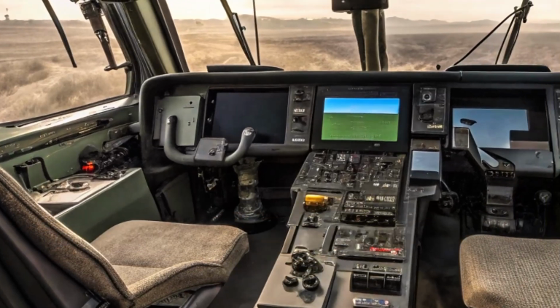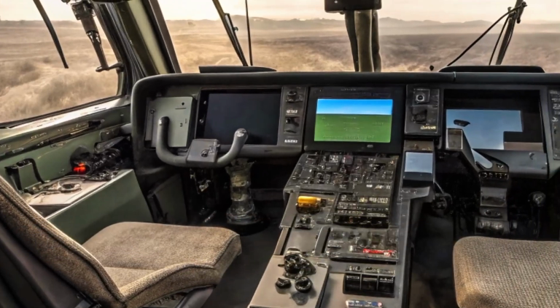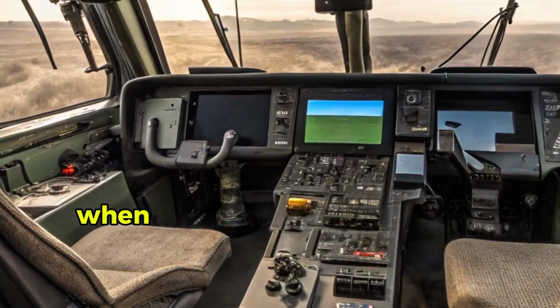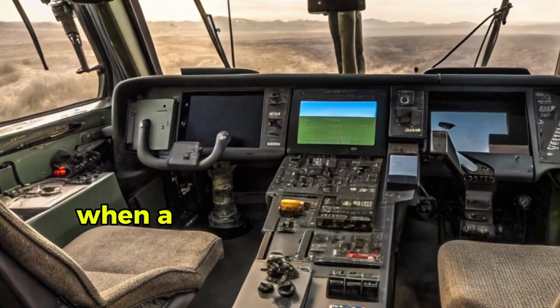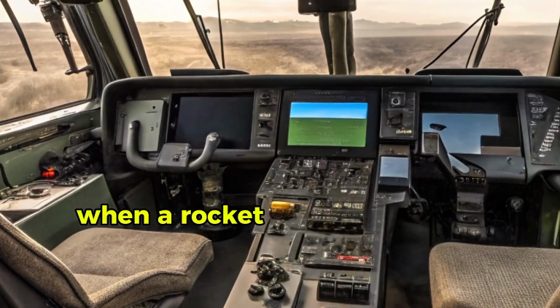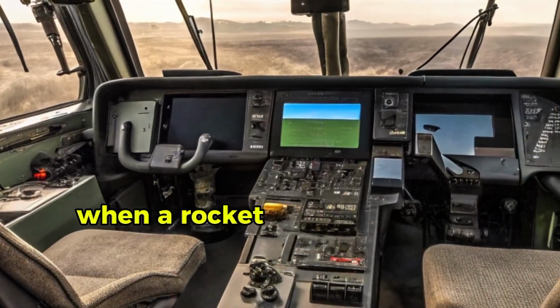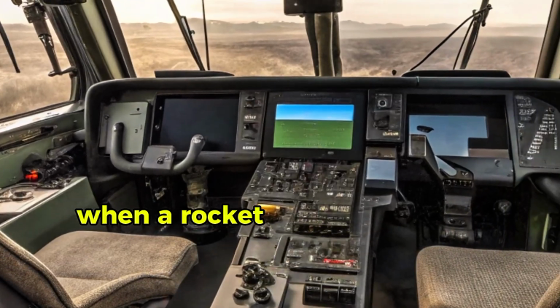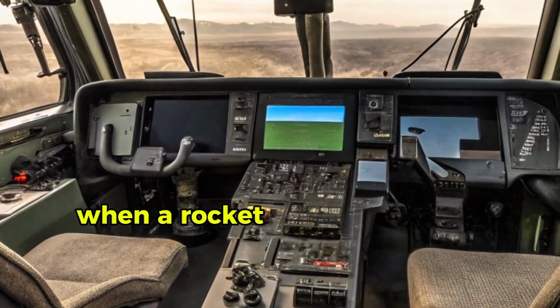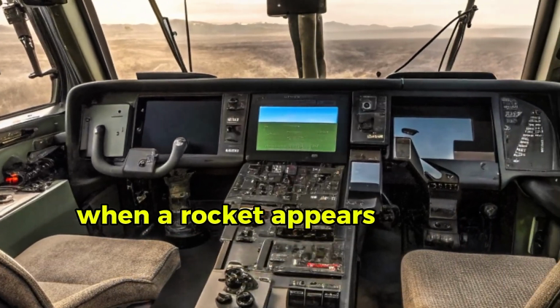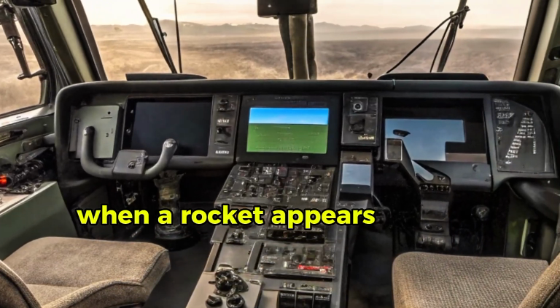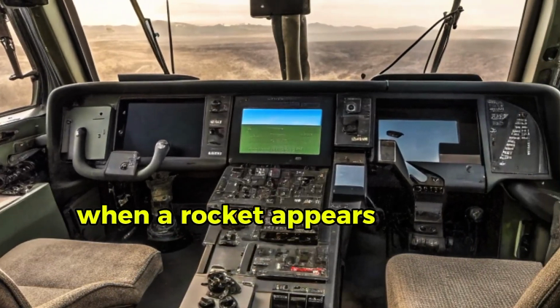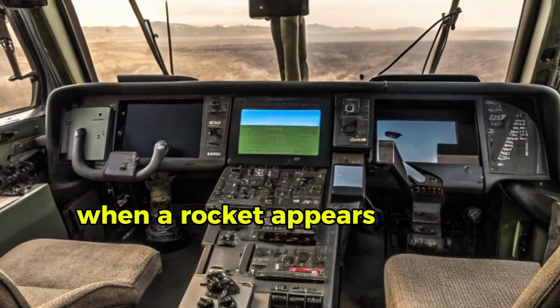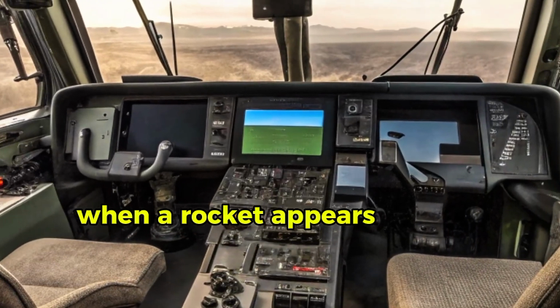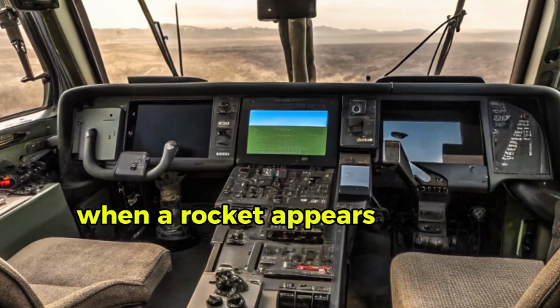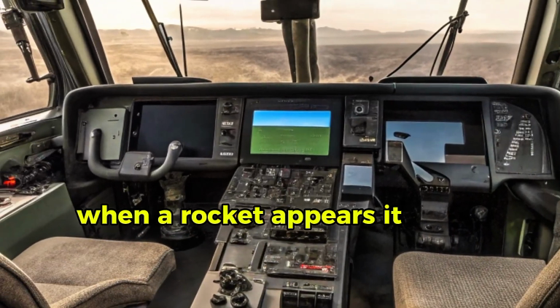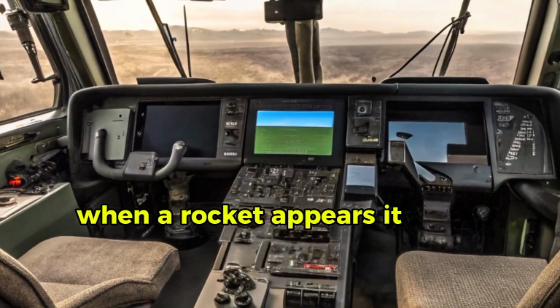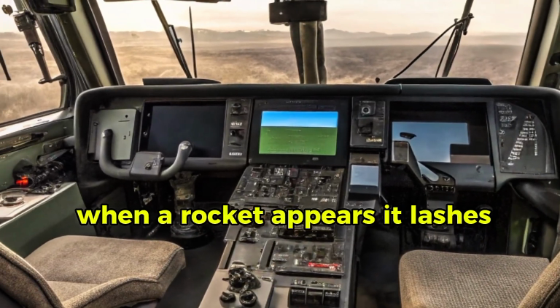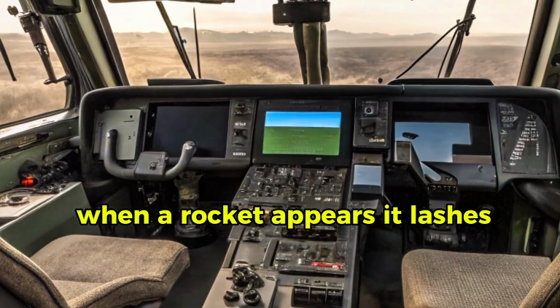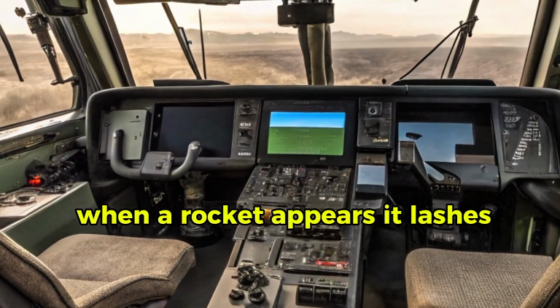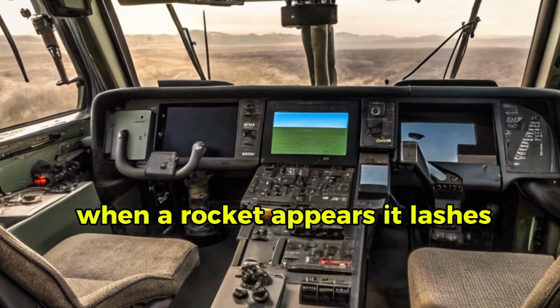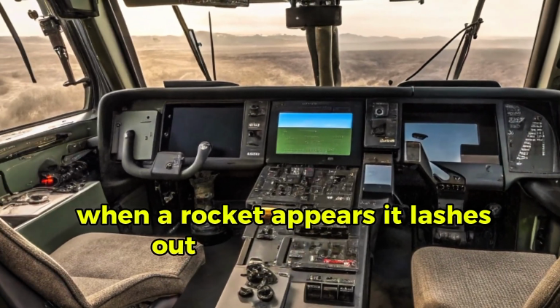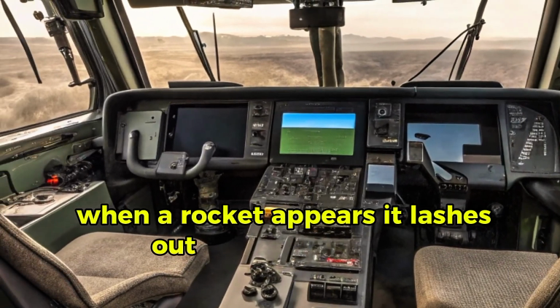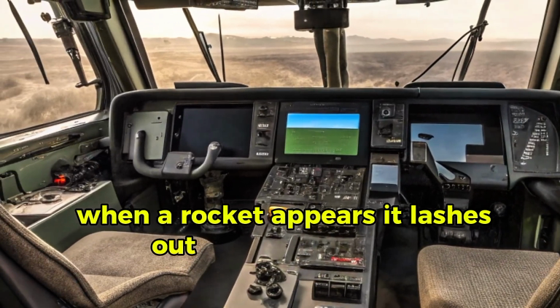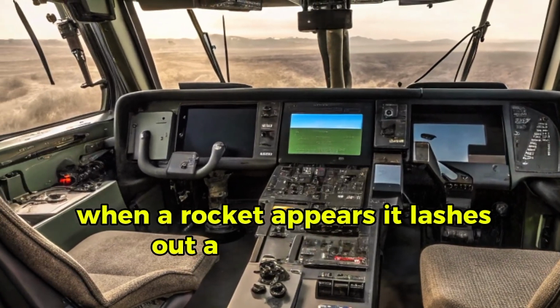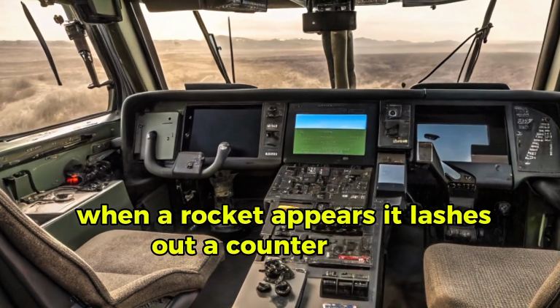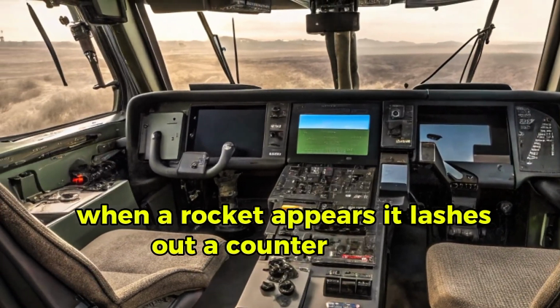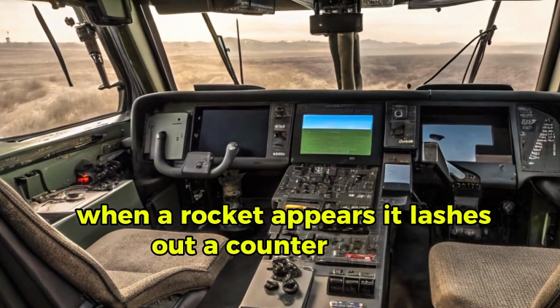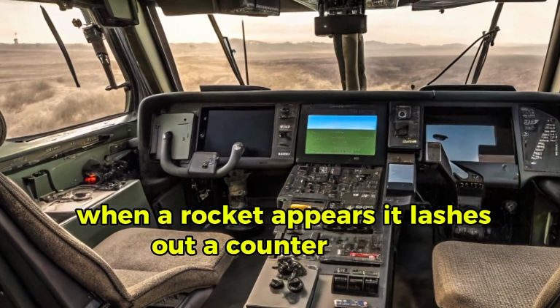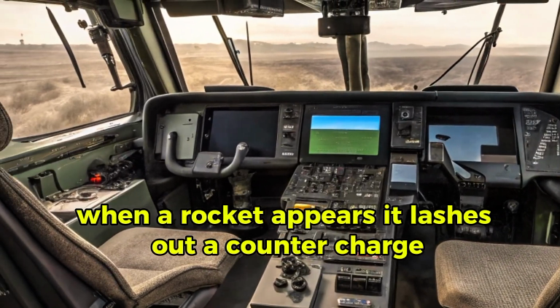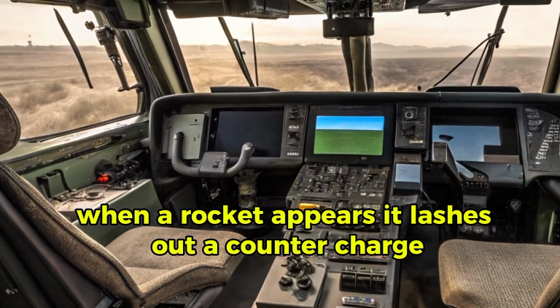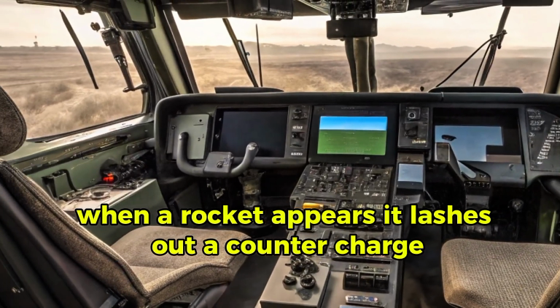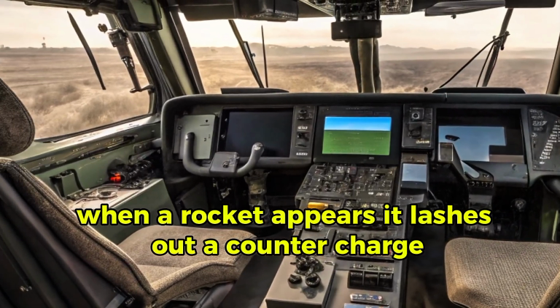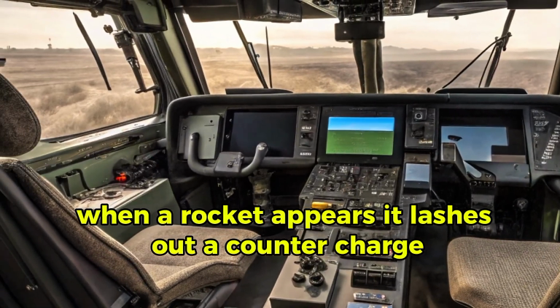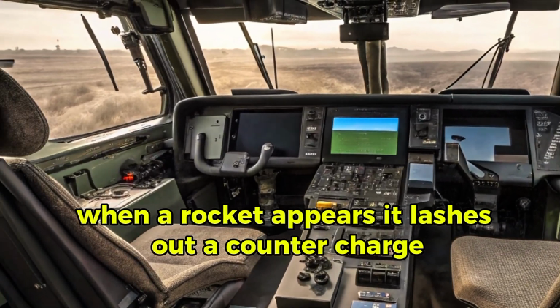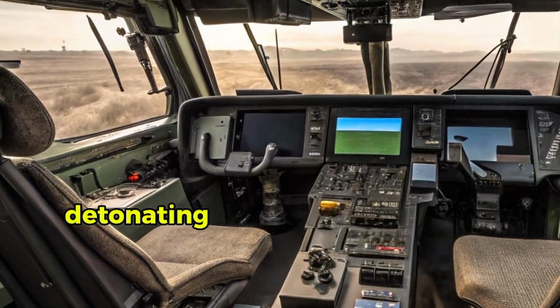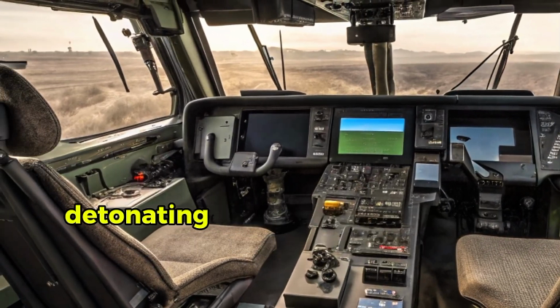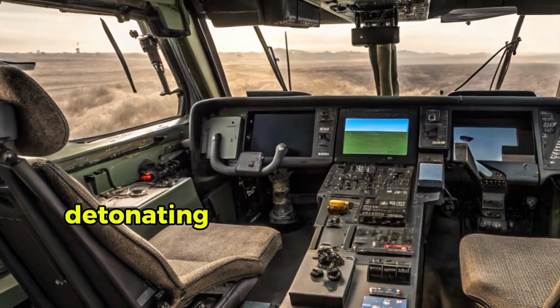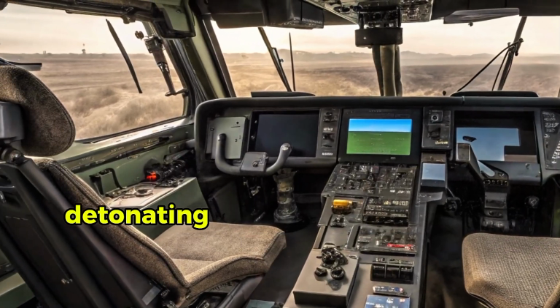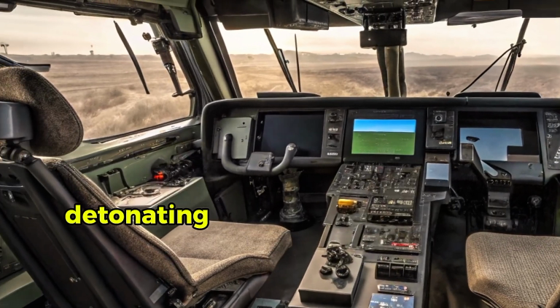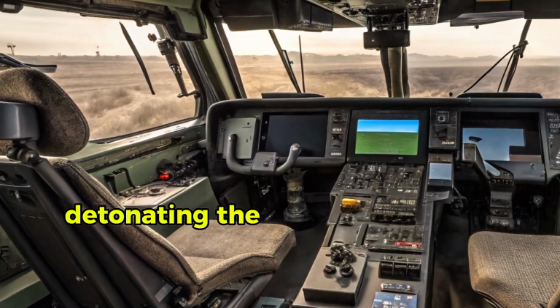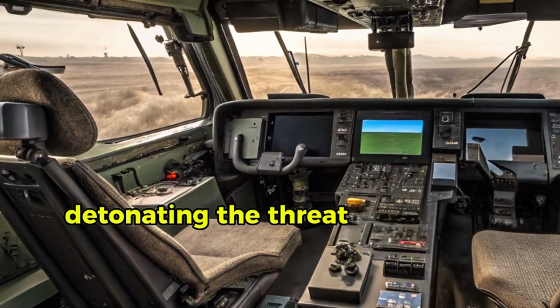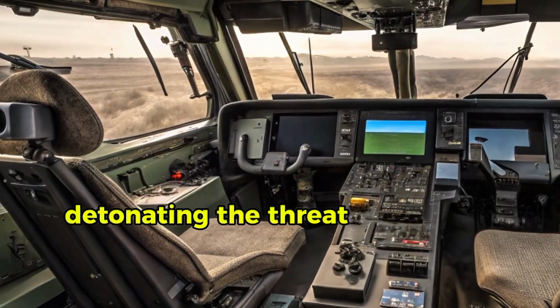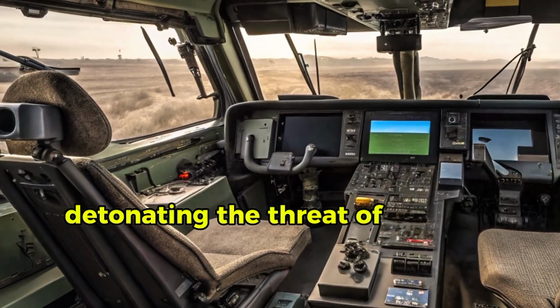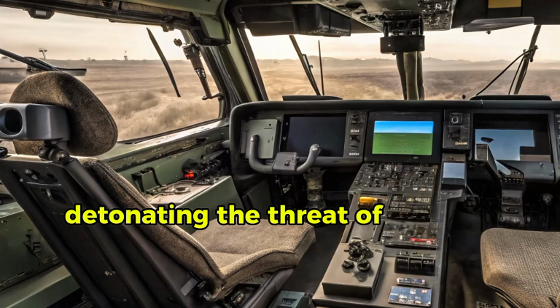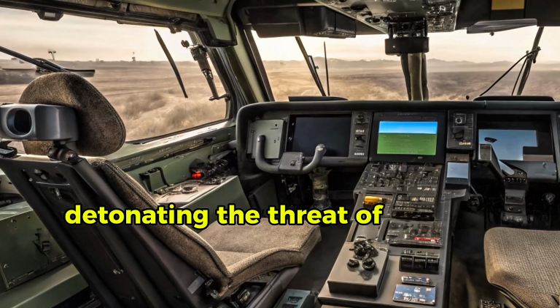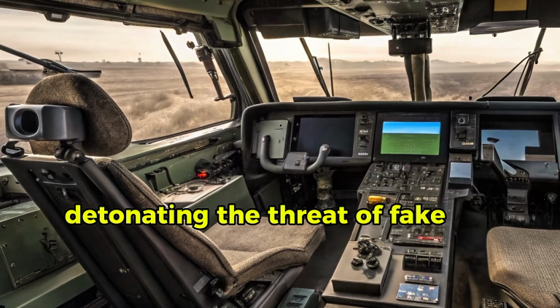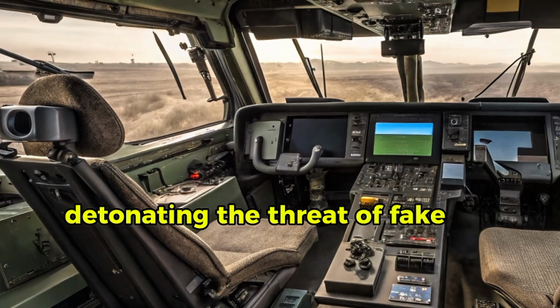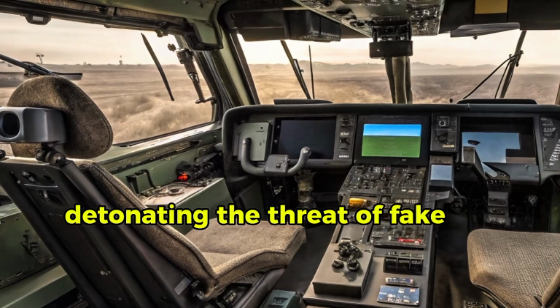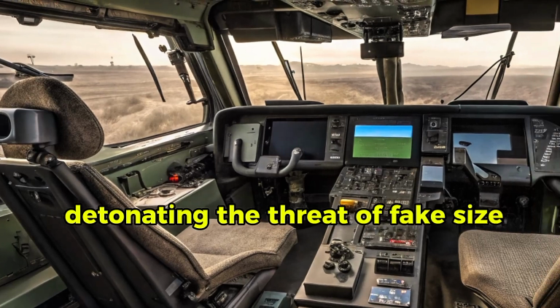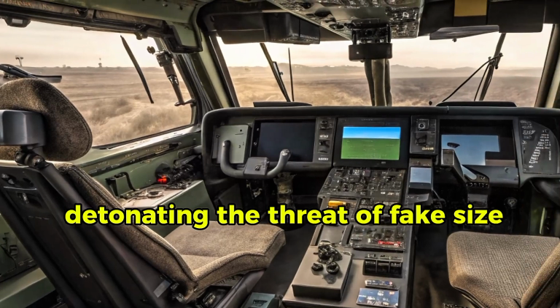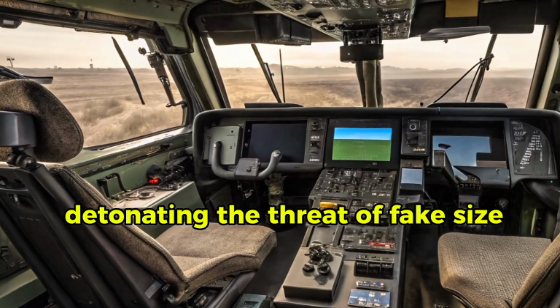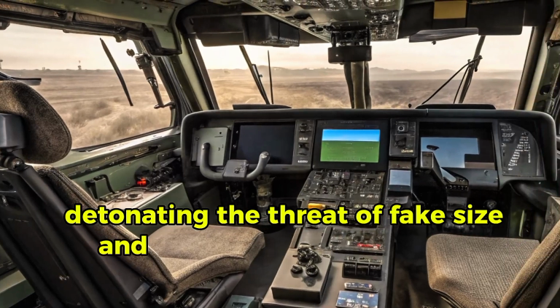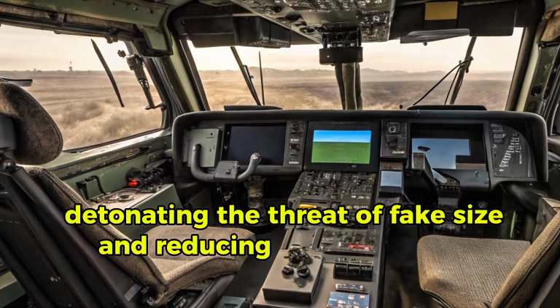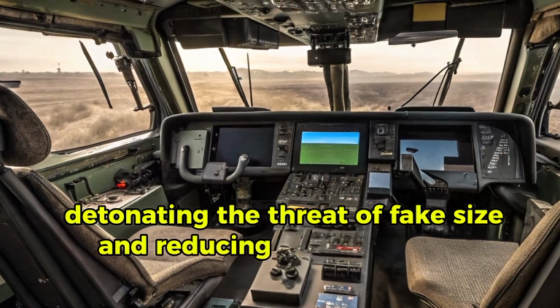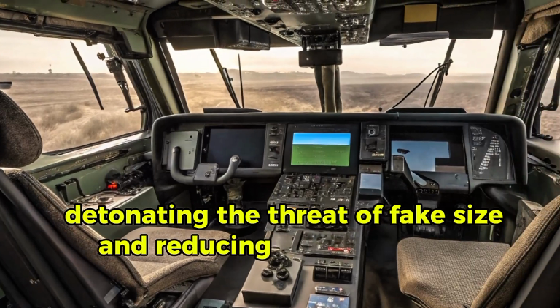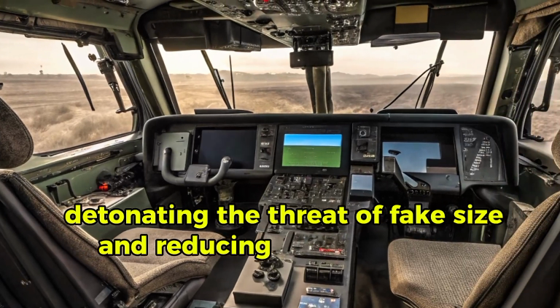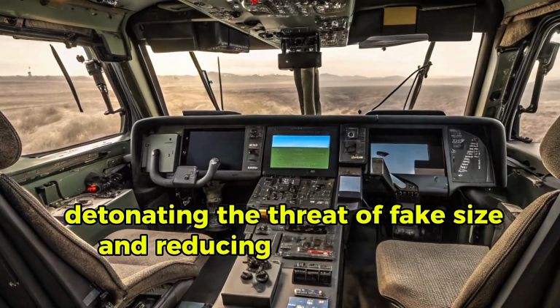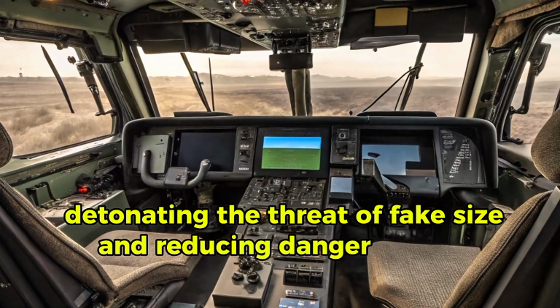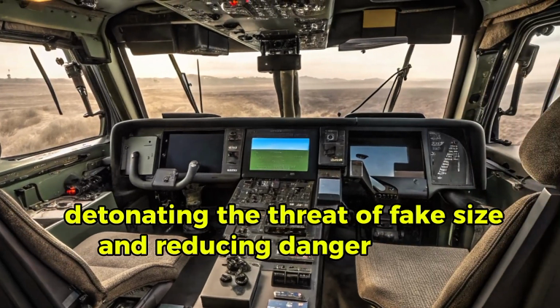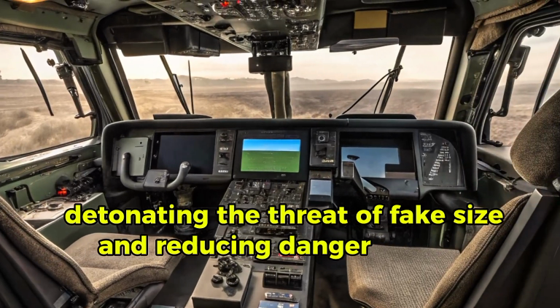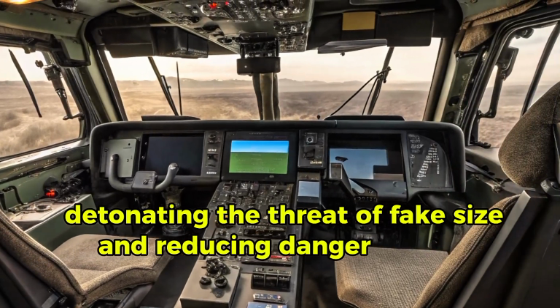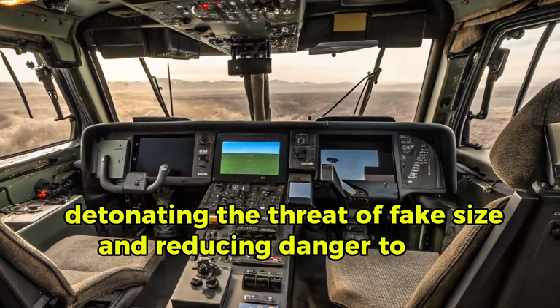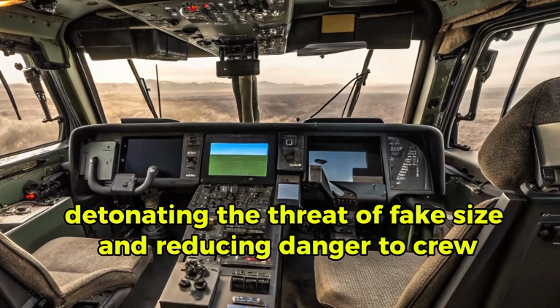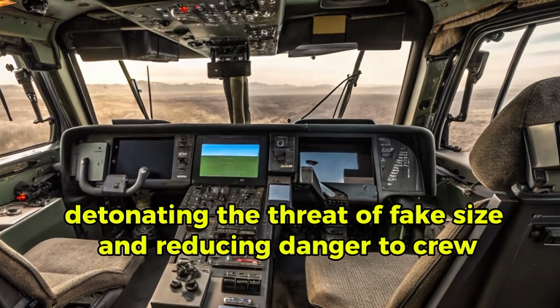When a rocket appears, the active protection system lashes out a counter charge, detonating the threat before it reaches the hull and reducing danger to the crew.